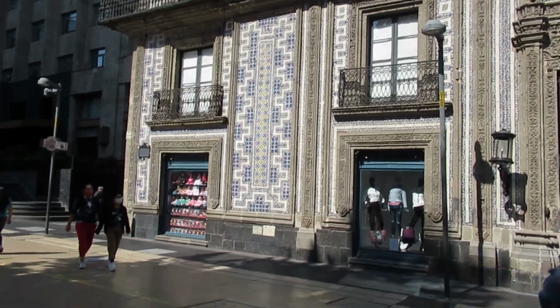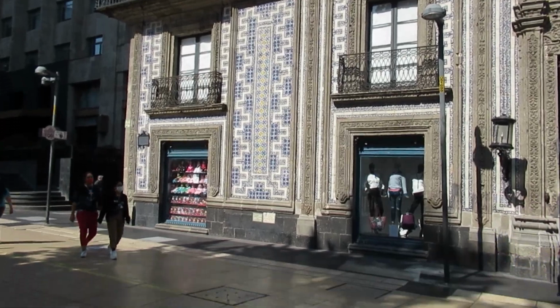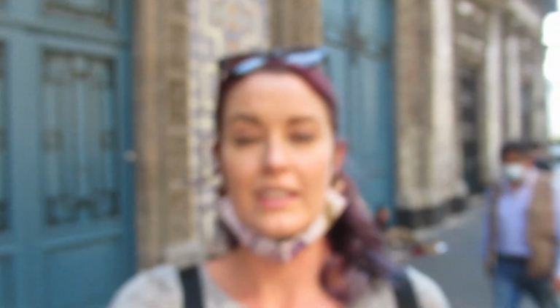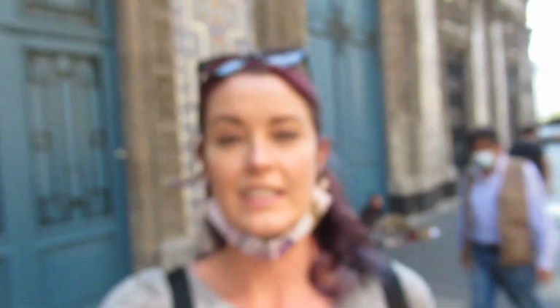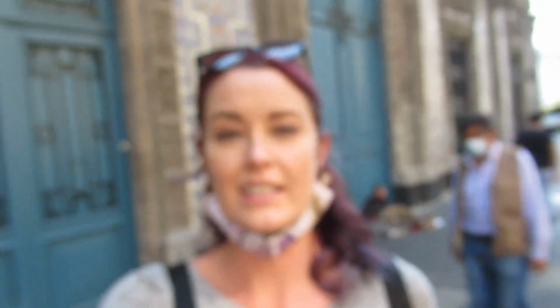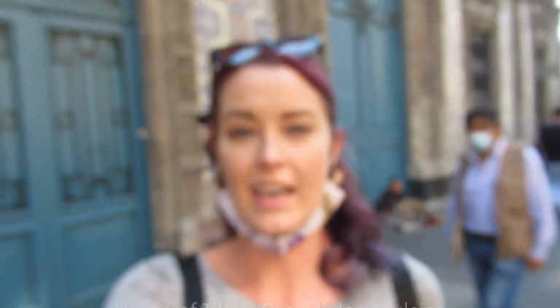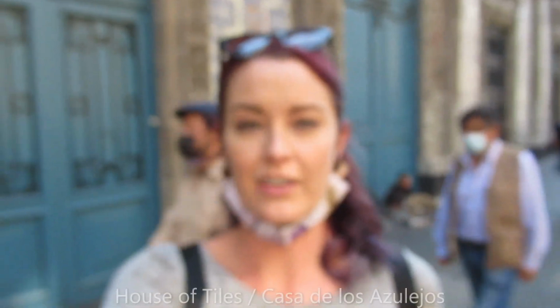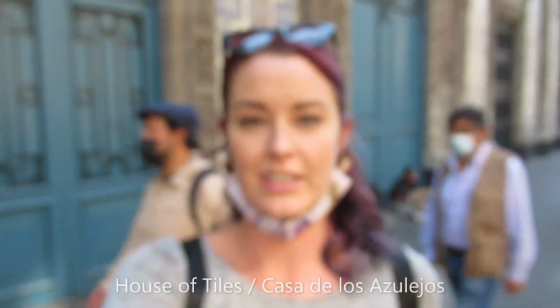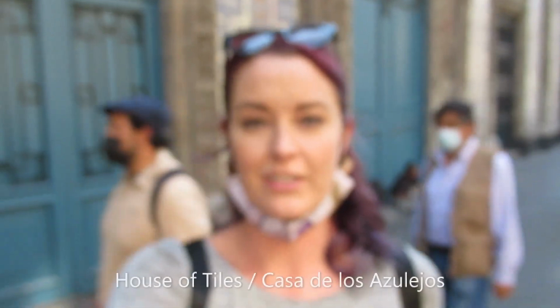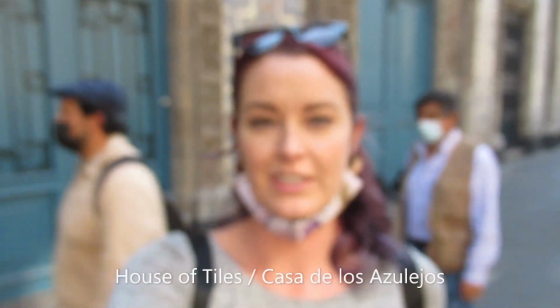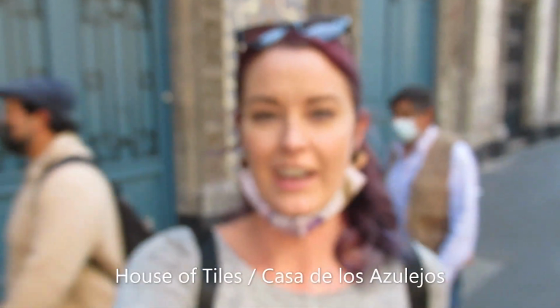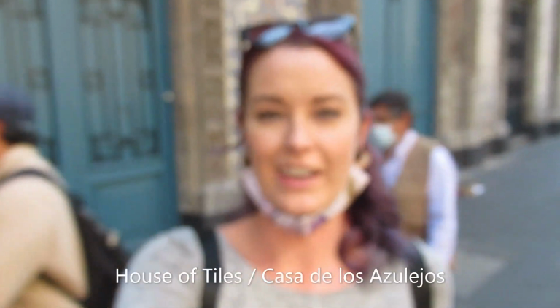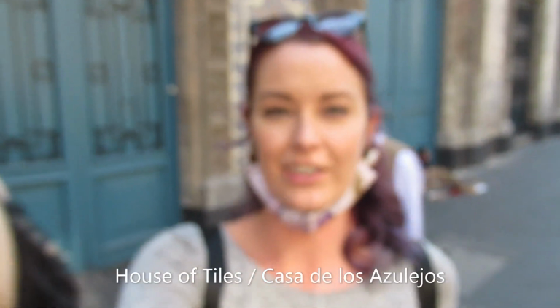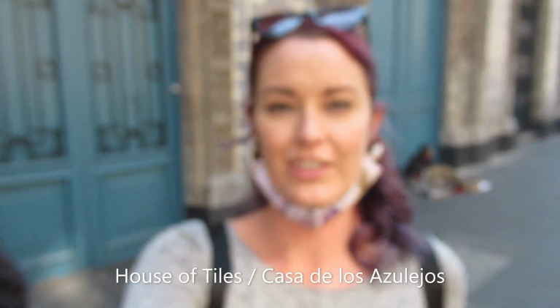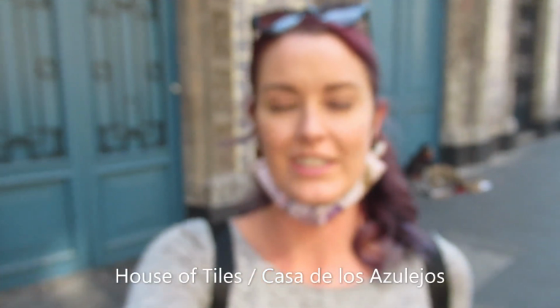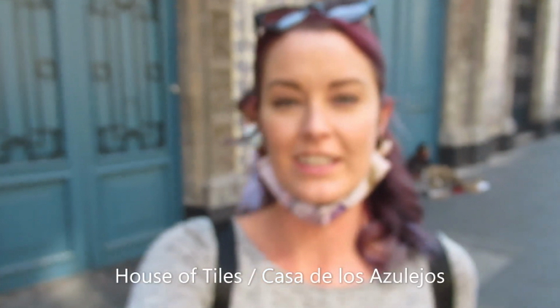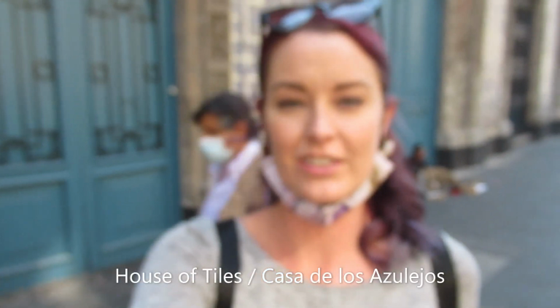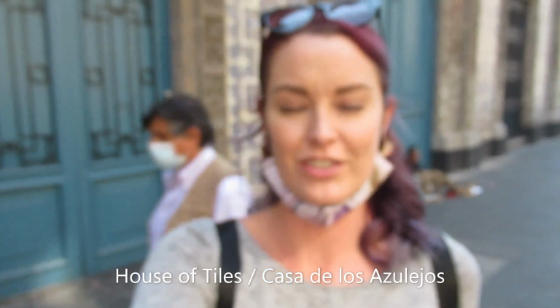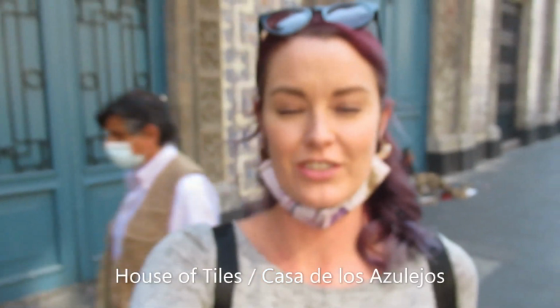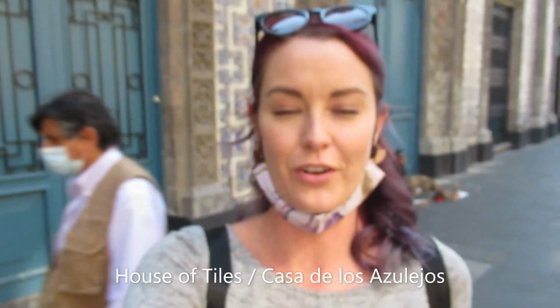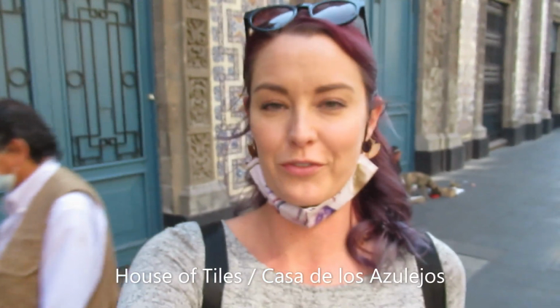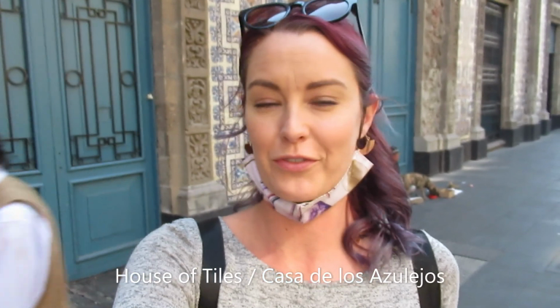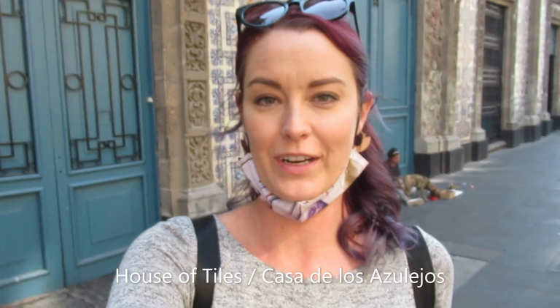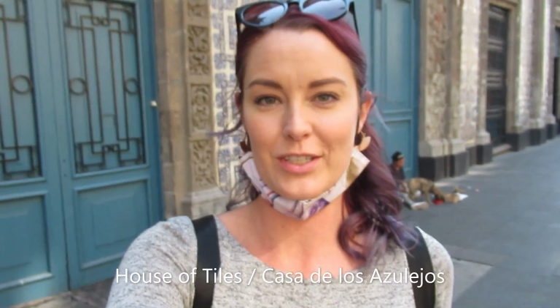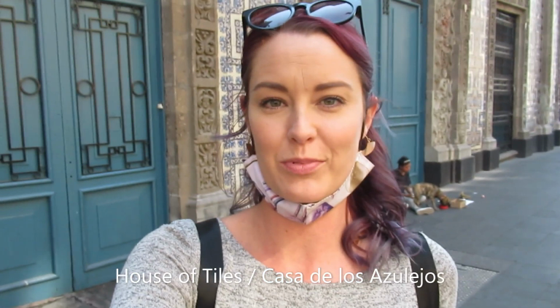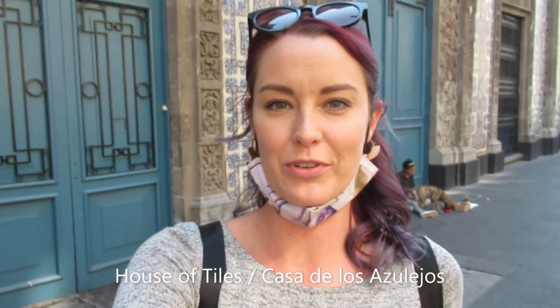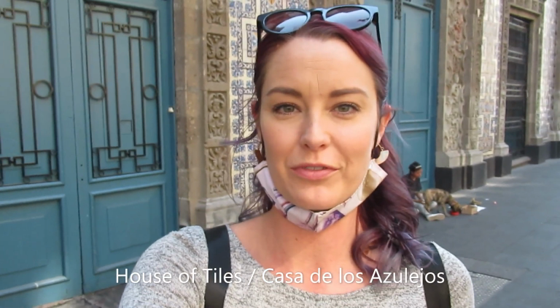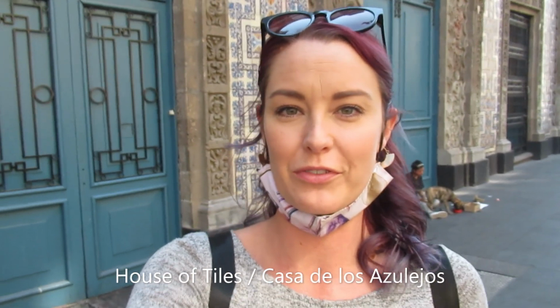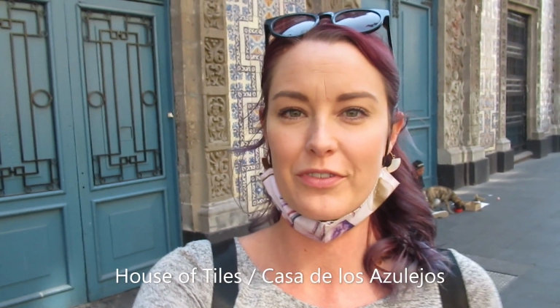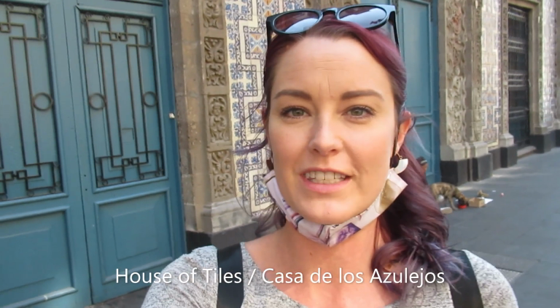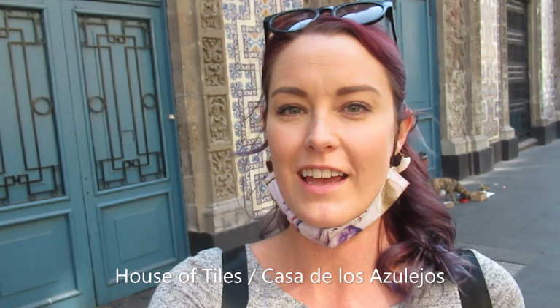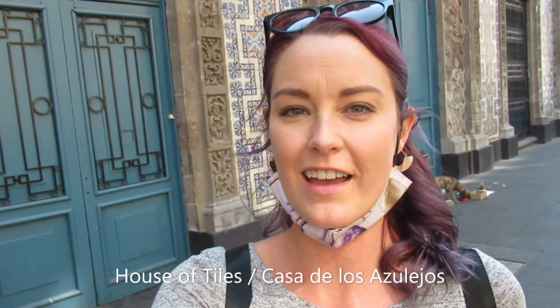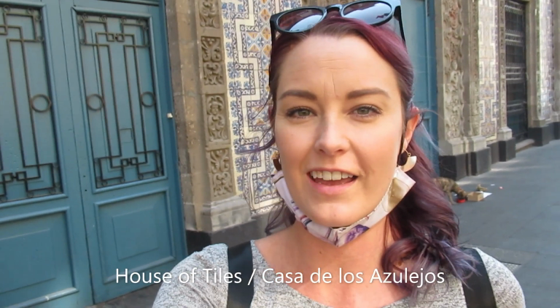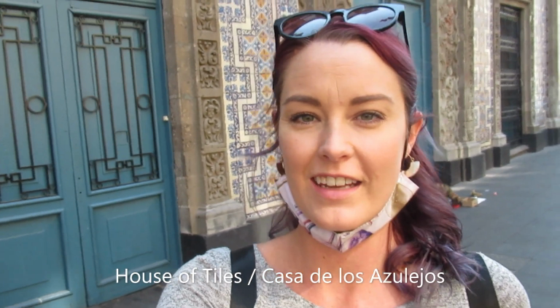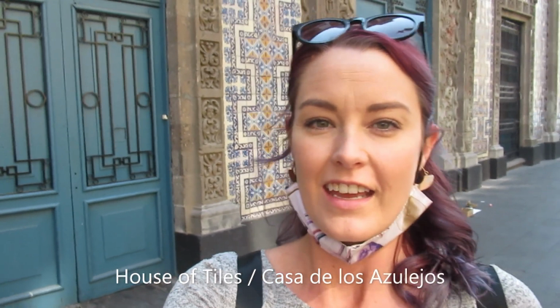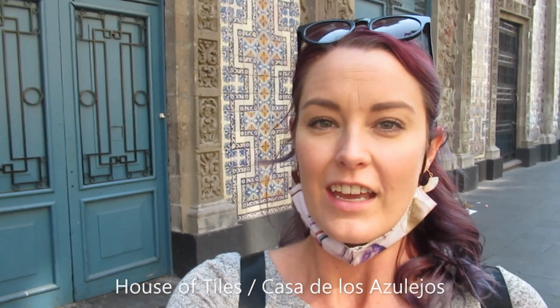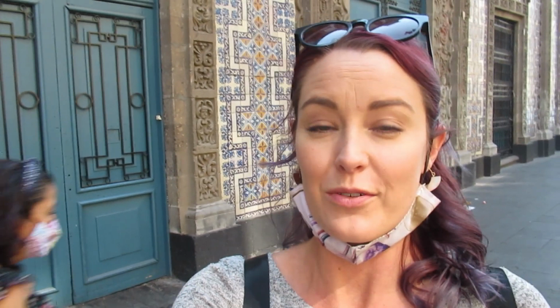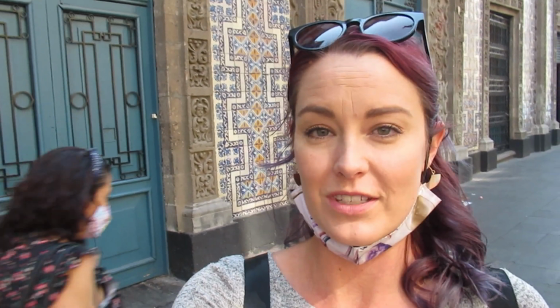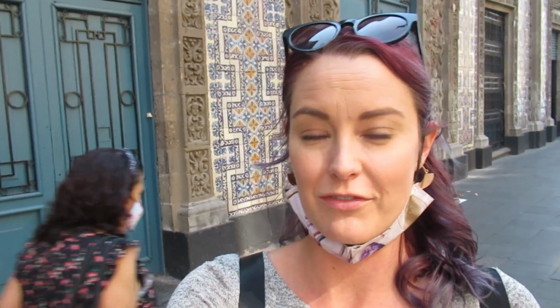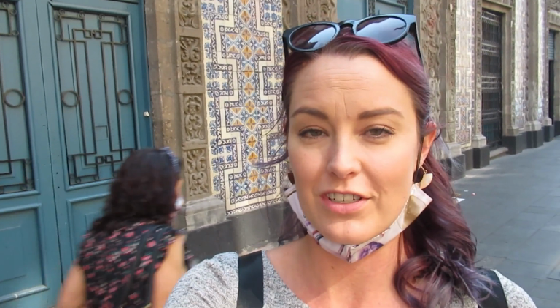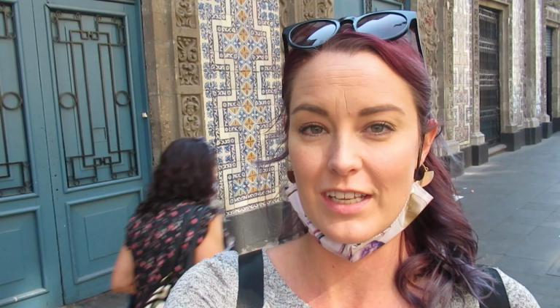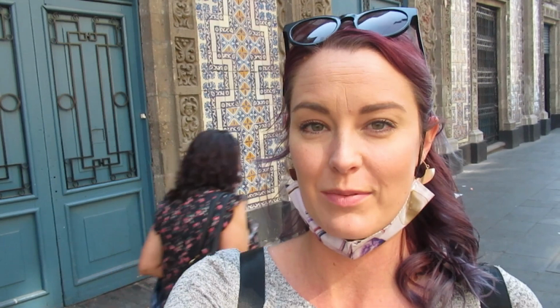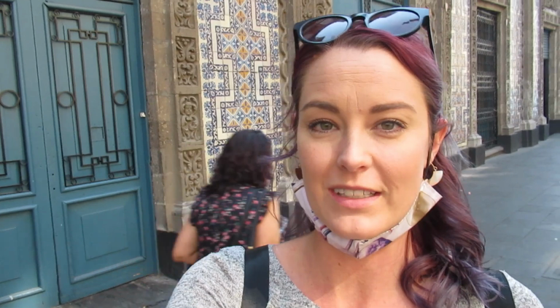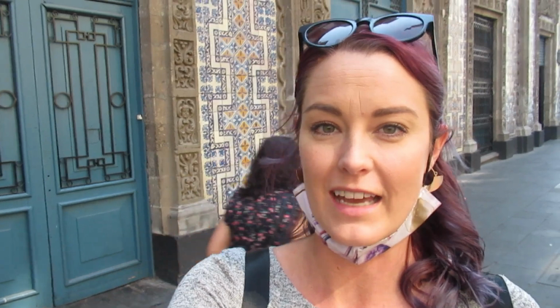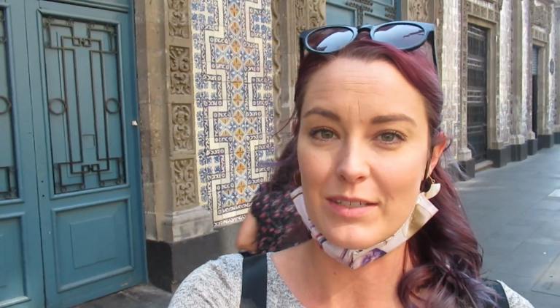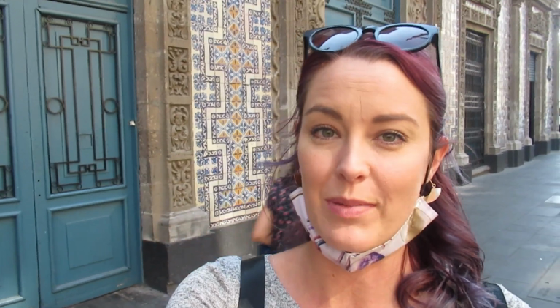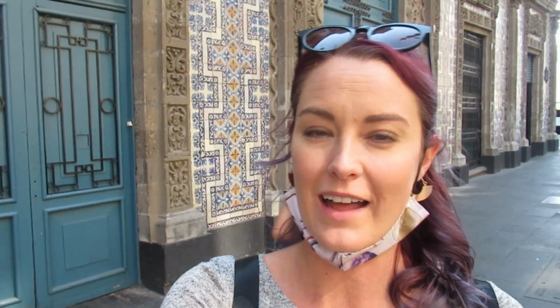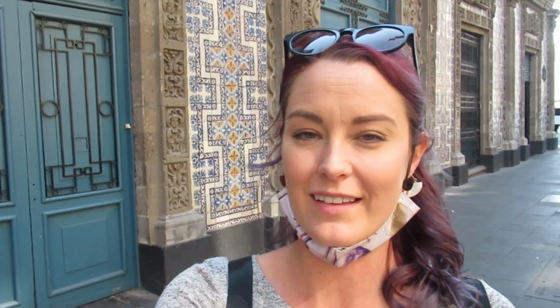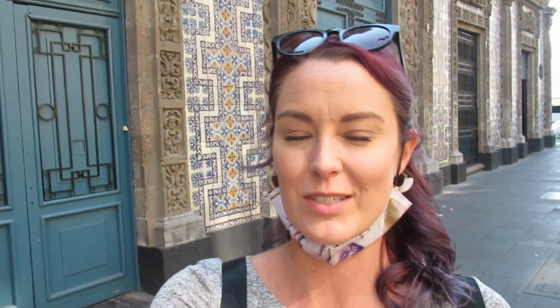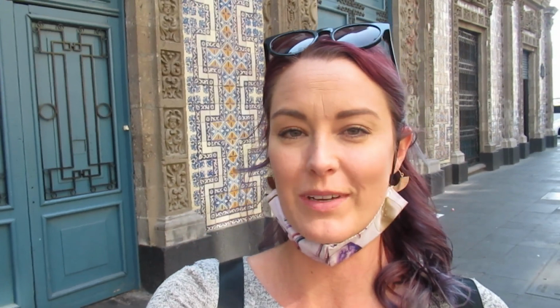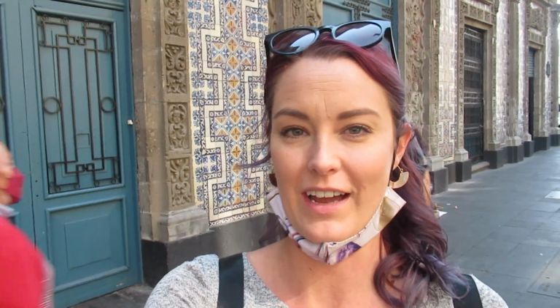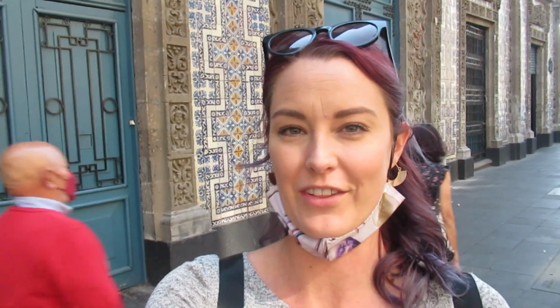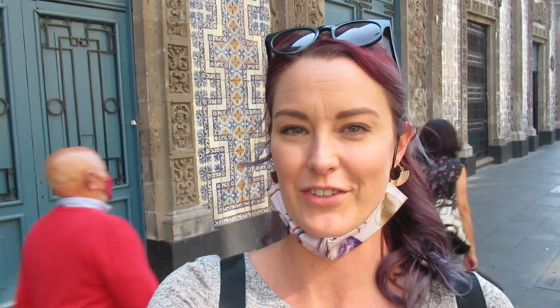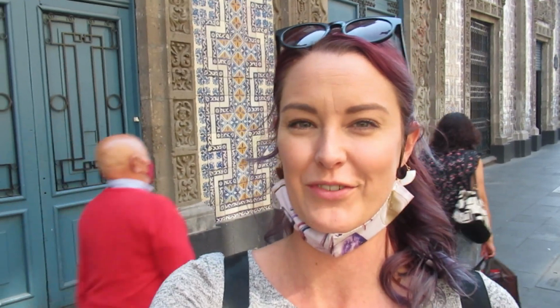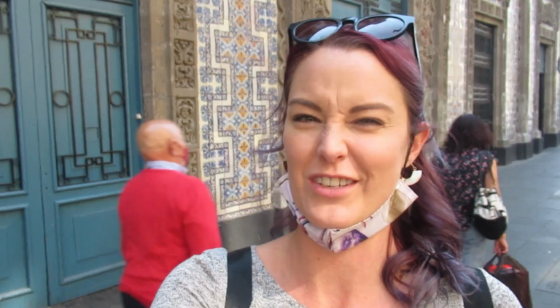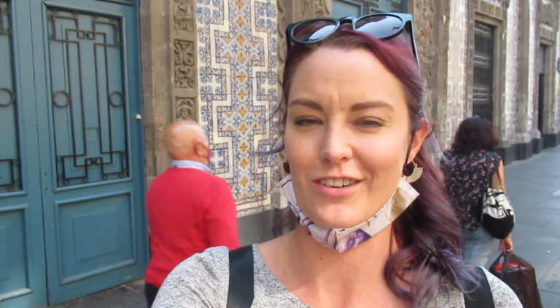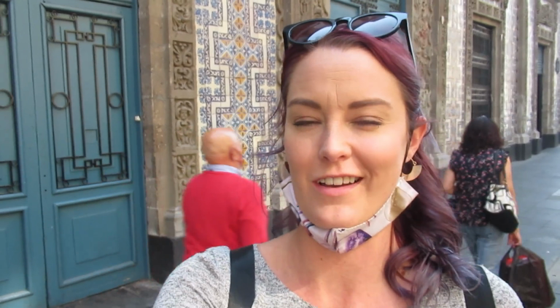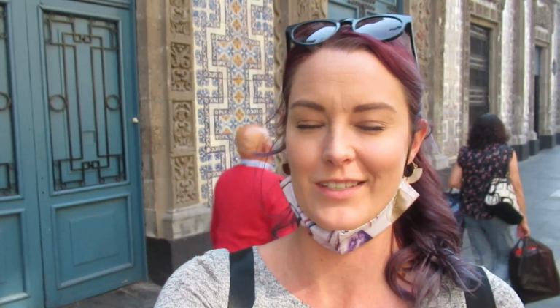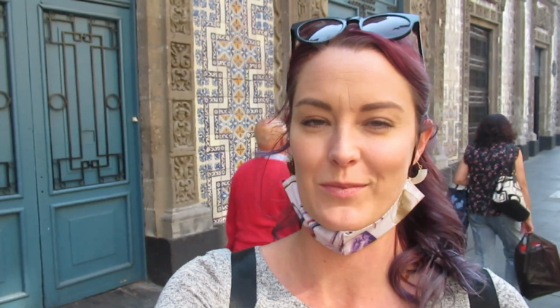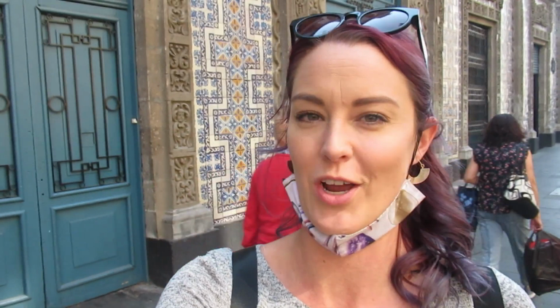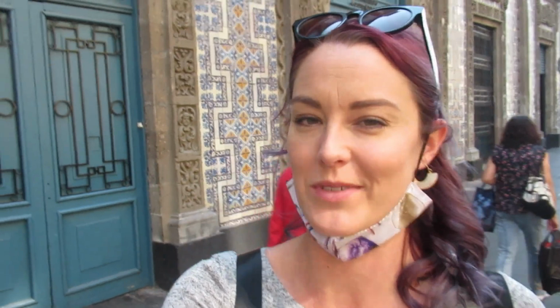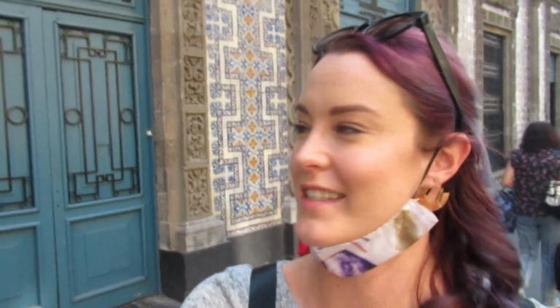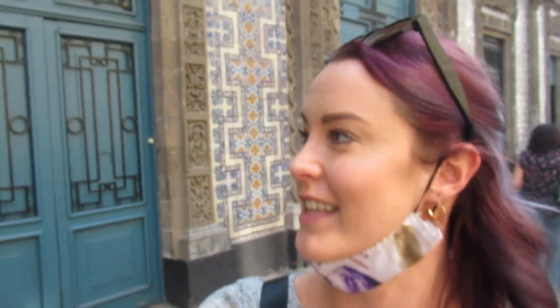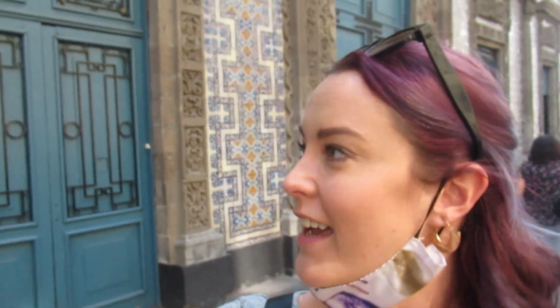This is the House of Tiles. It's just known for its beautiful facade. It was originally built as a palace, but now there's a restaurant and some shops inside.